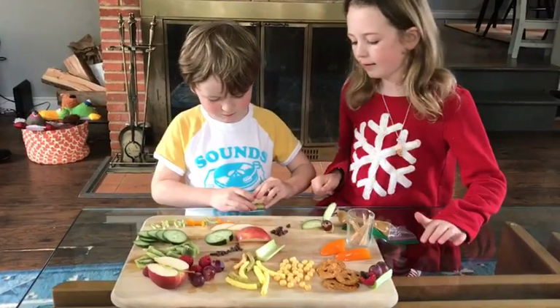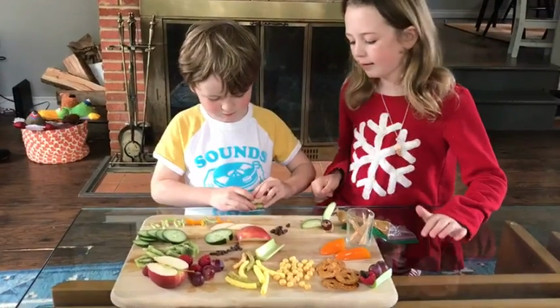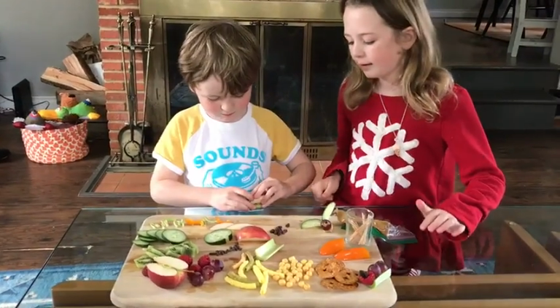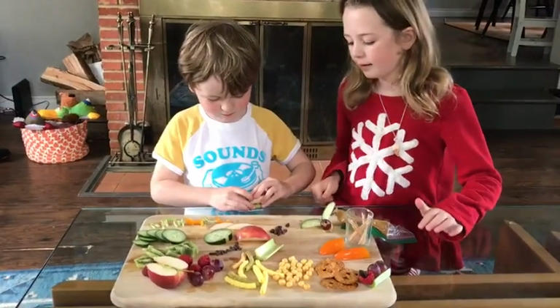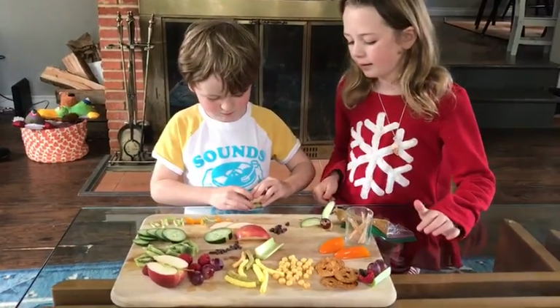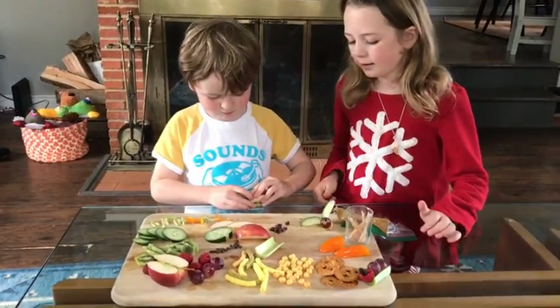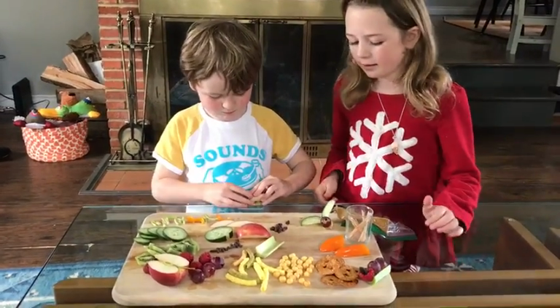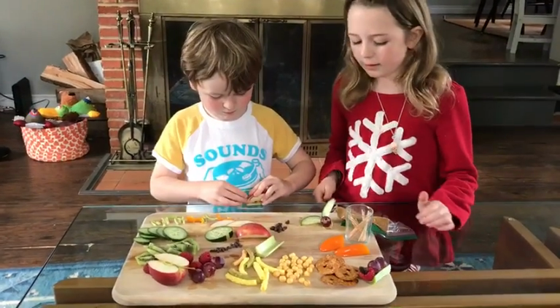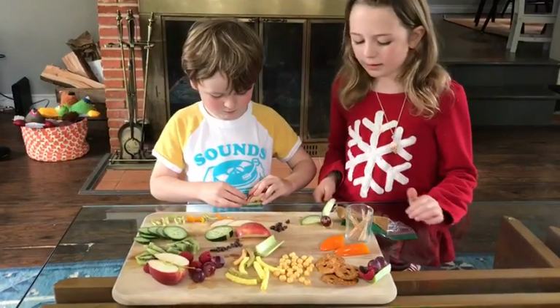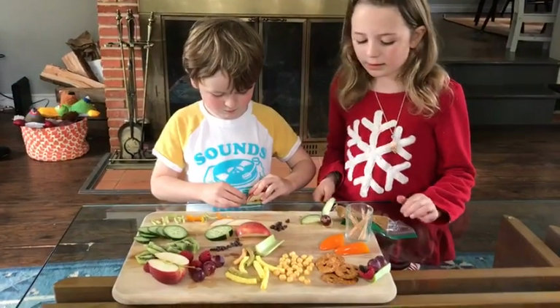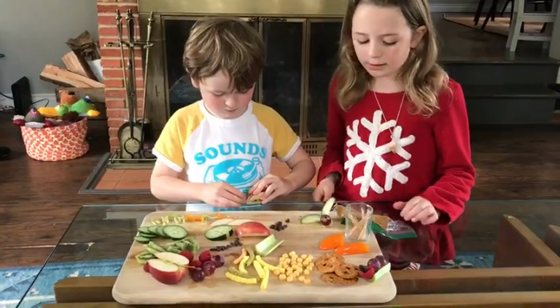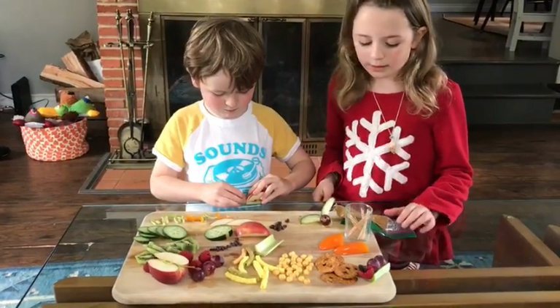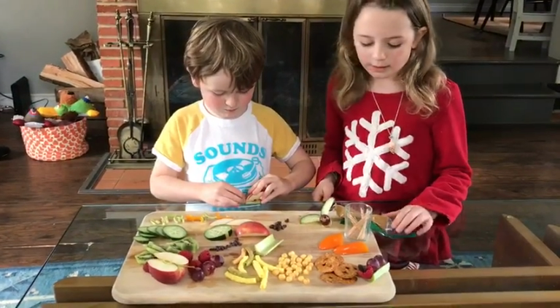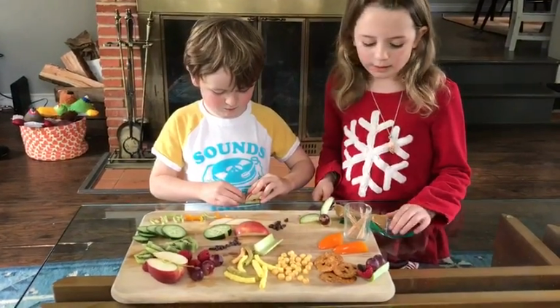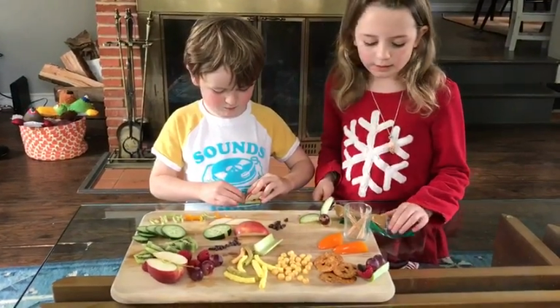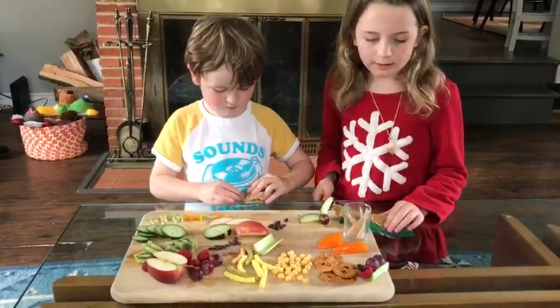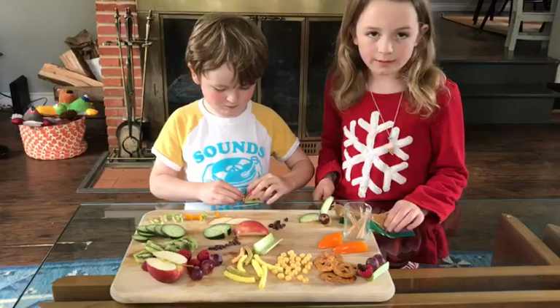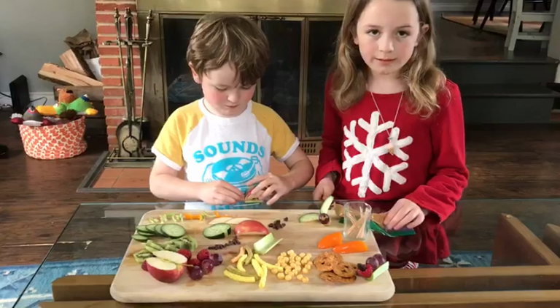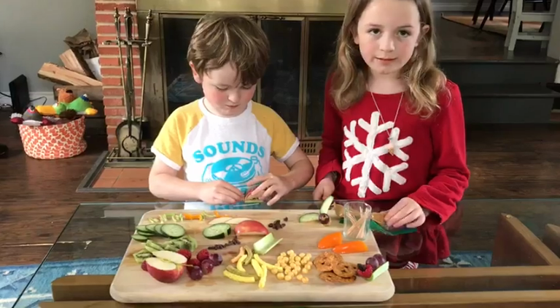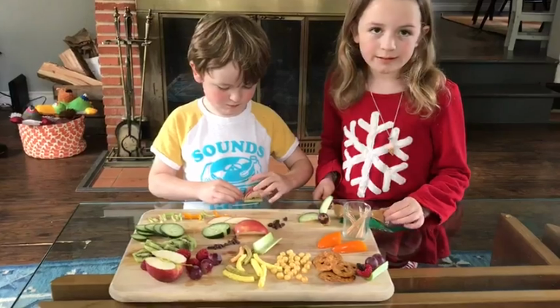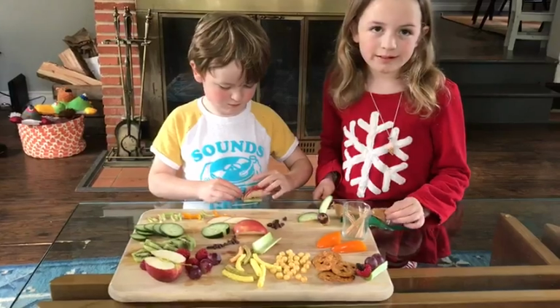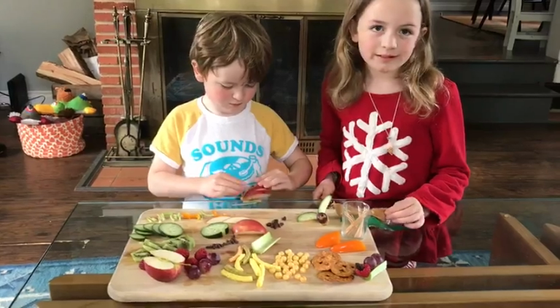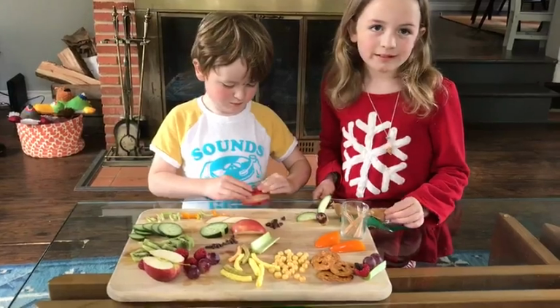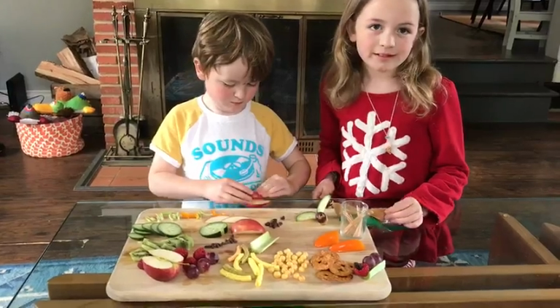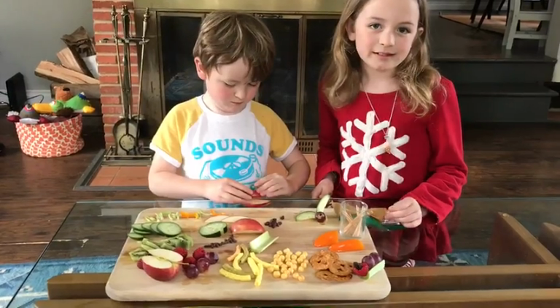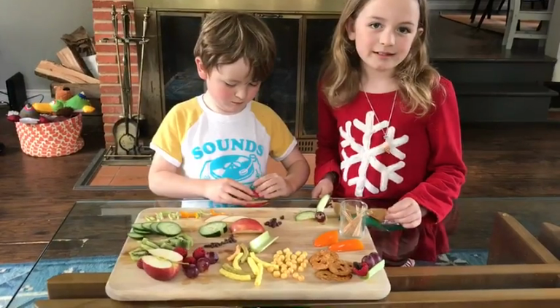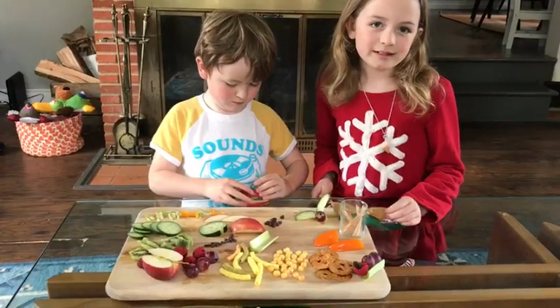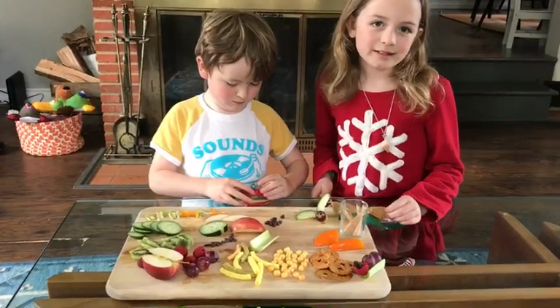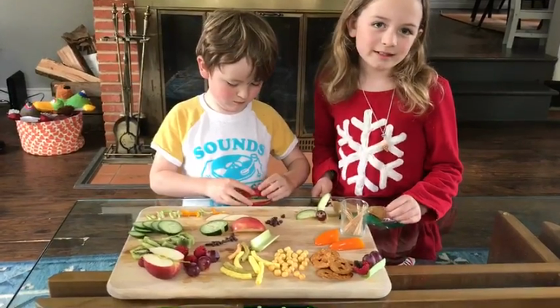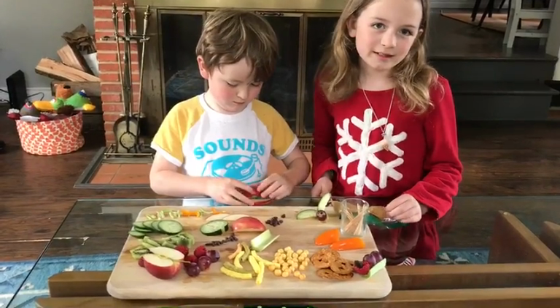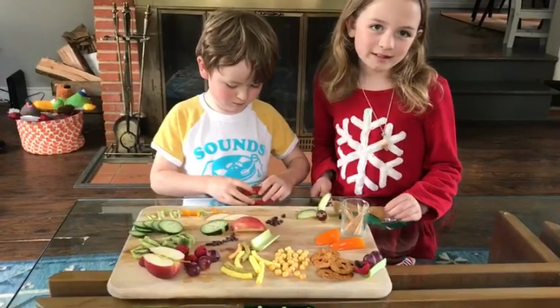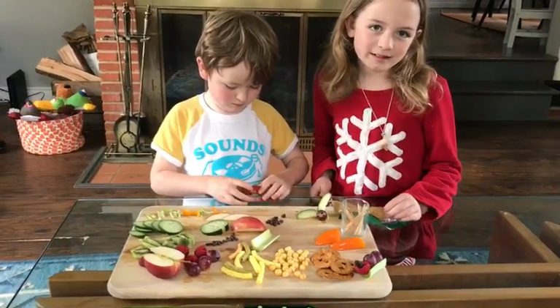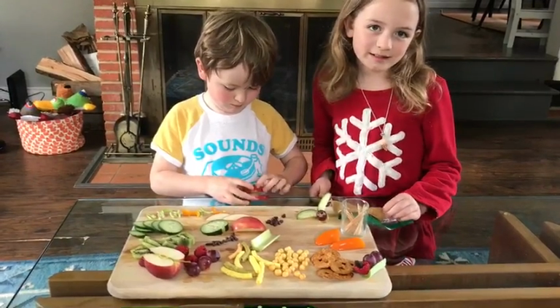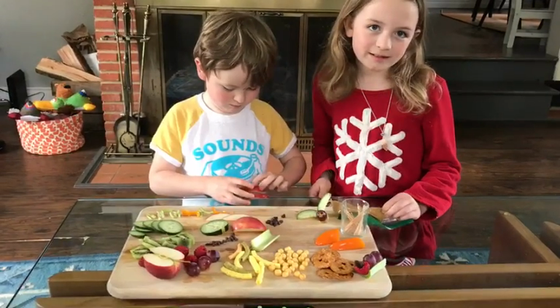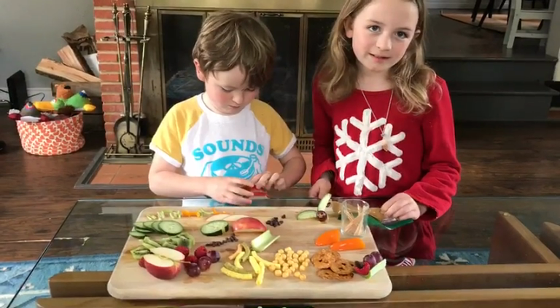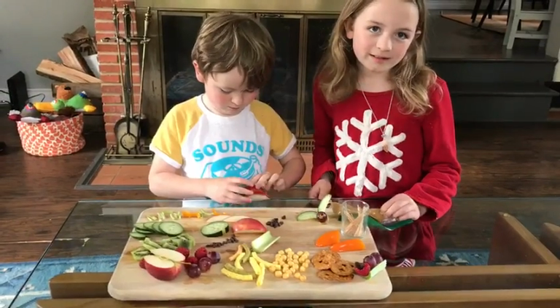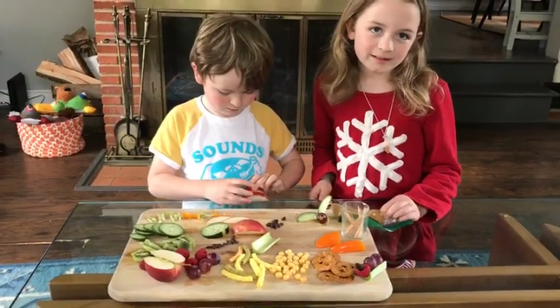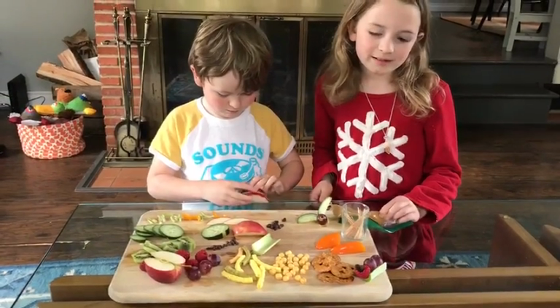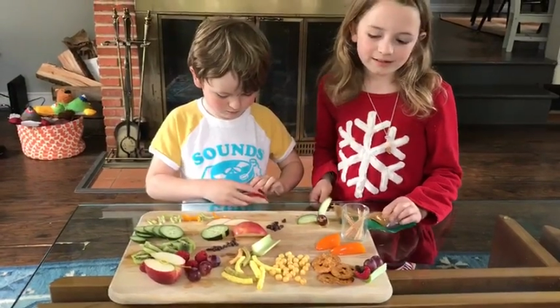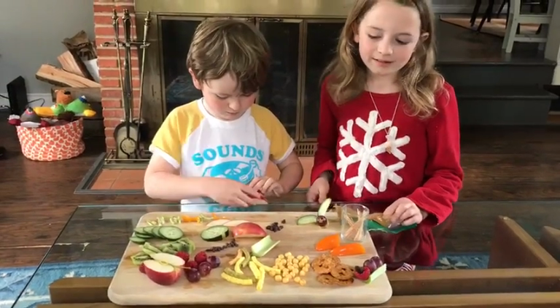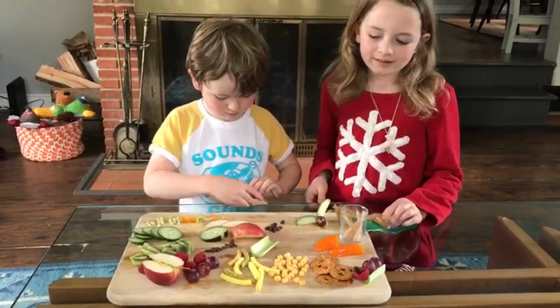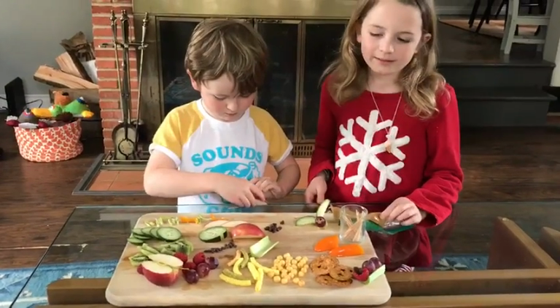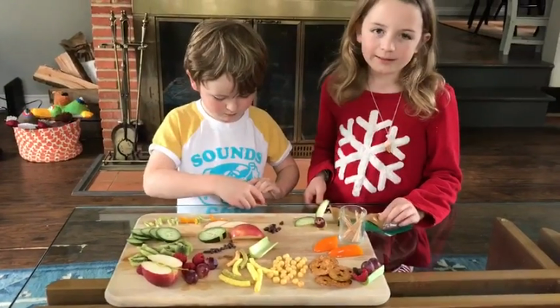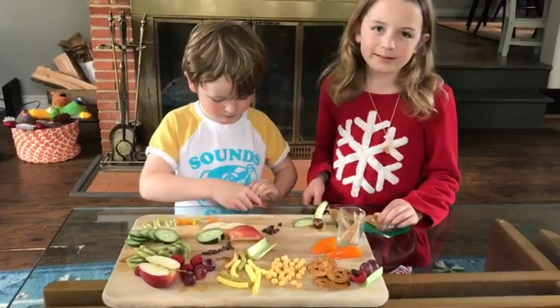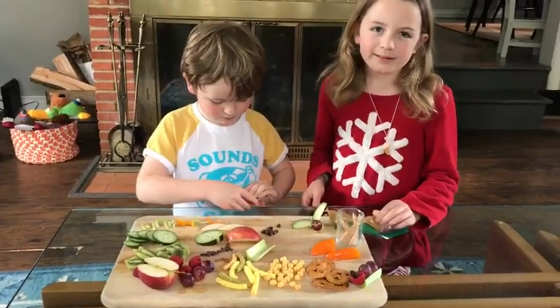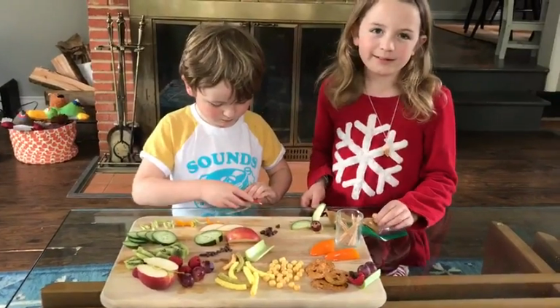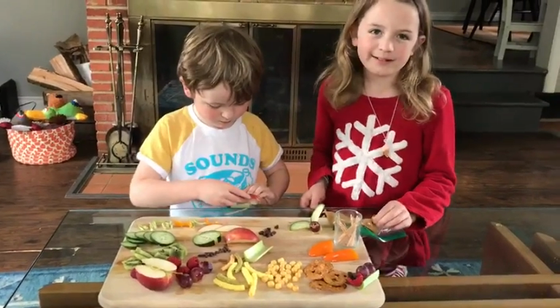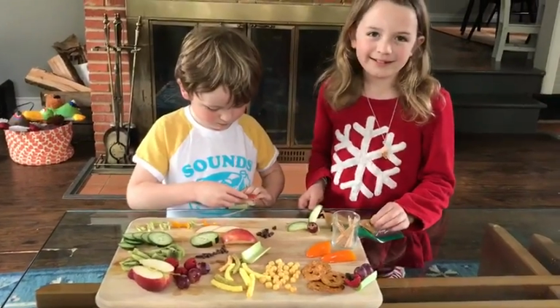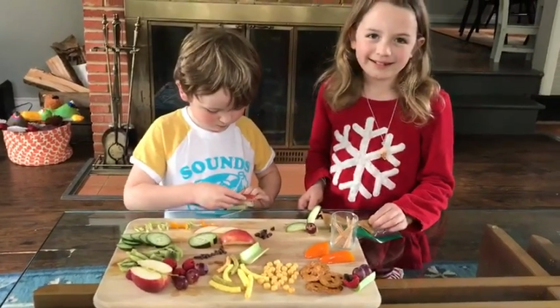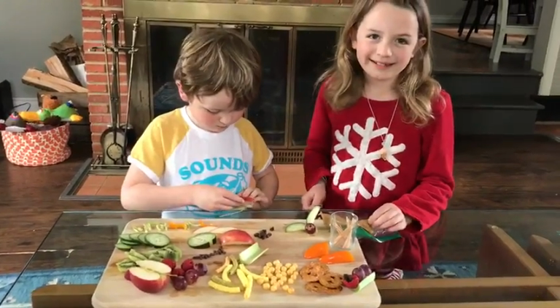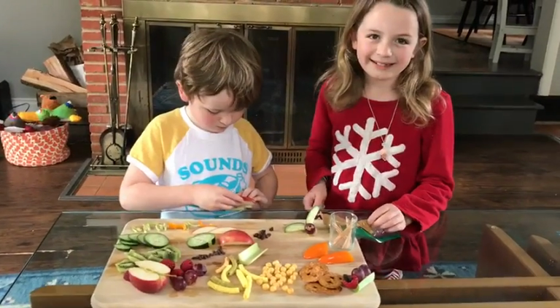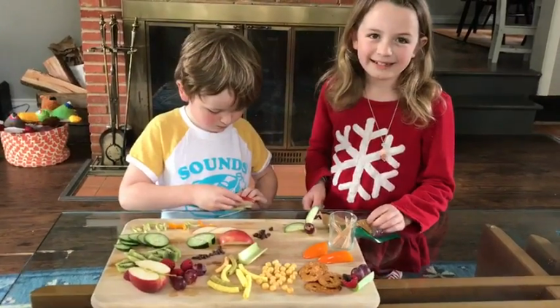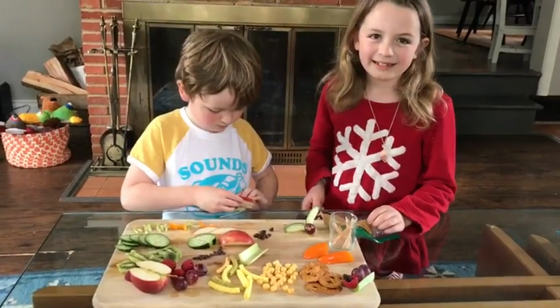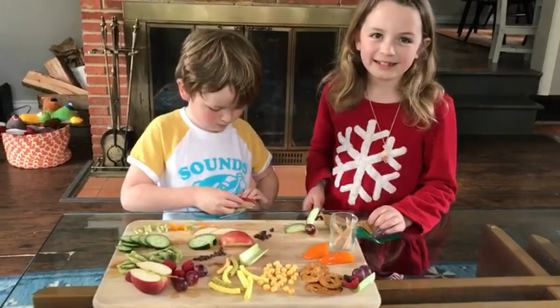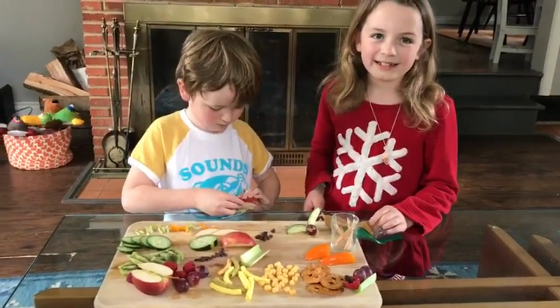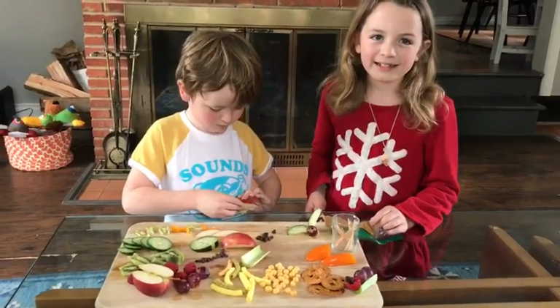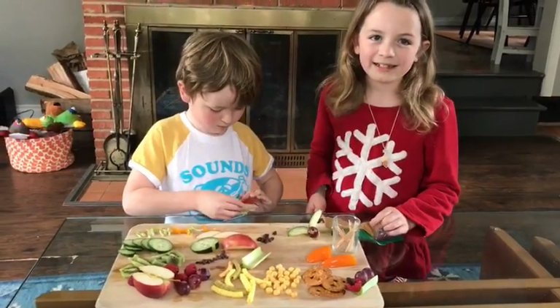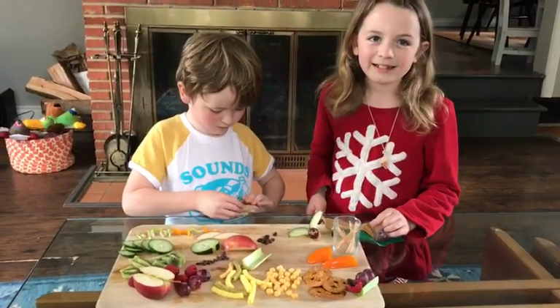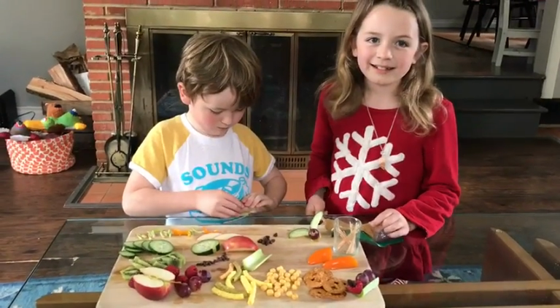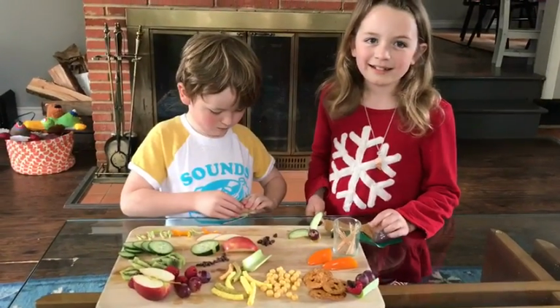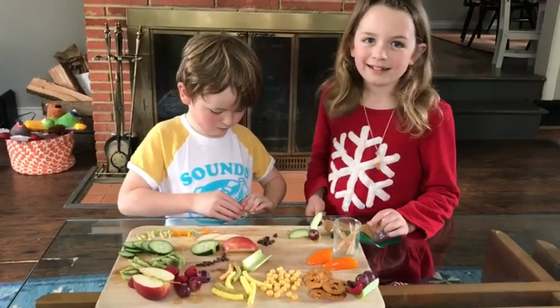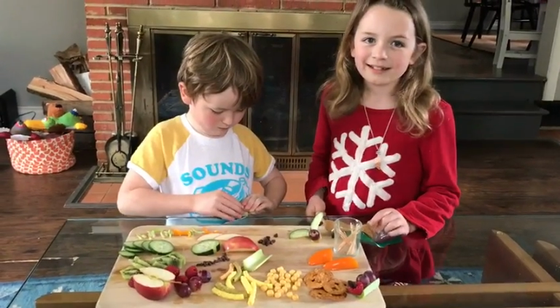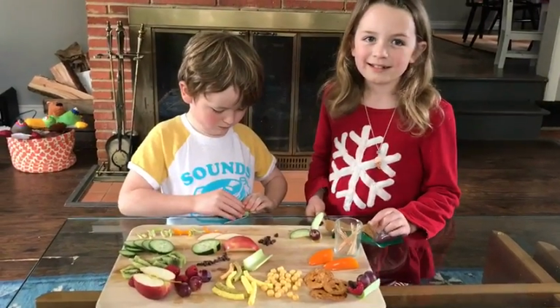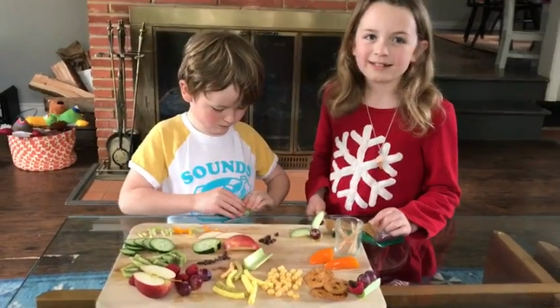While these guys are working on their bugs, we're gonna take a break and come back to show you what awesome creations they made. You have fun getting to work on your own bugs!